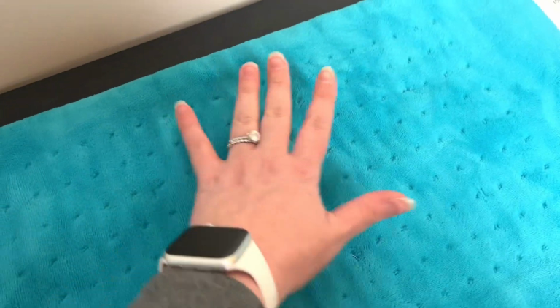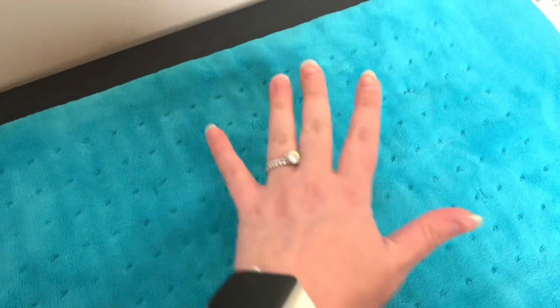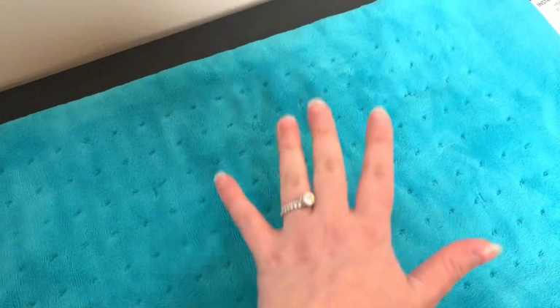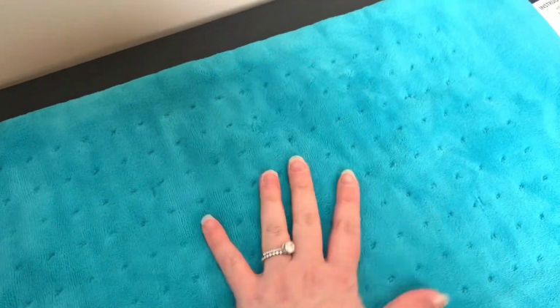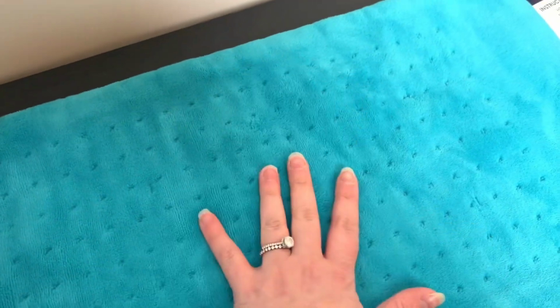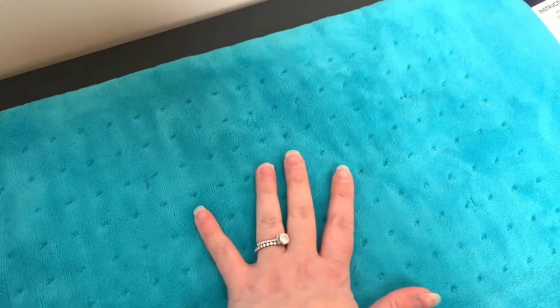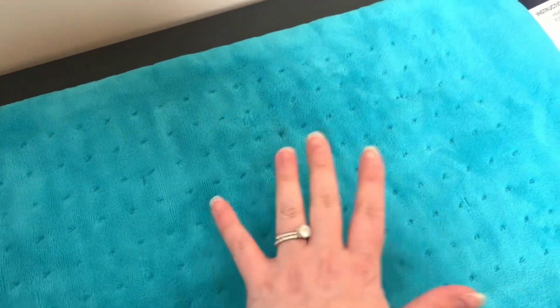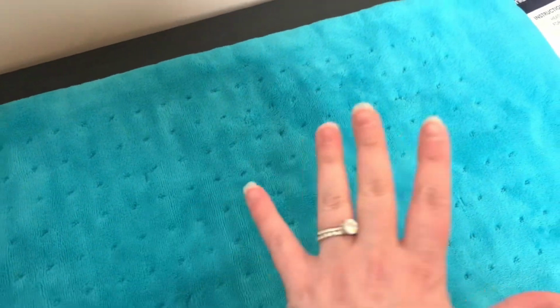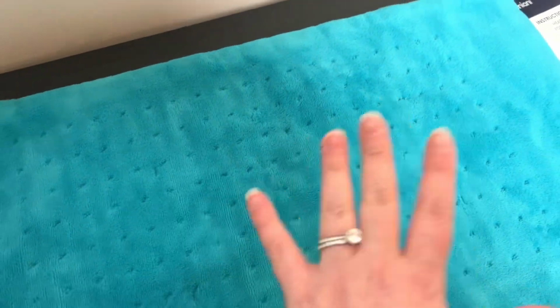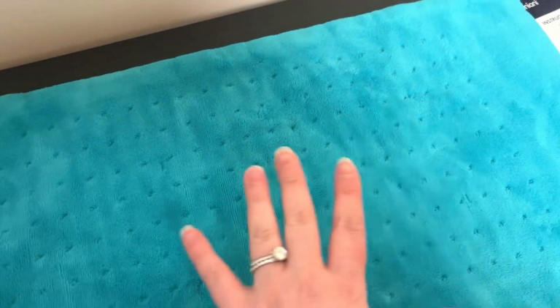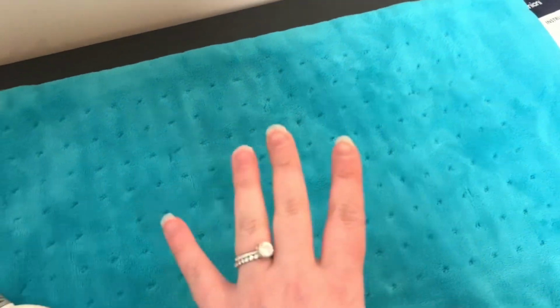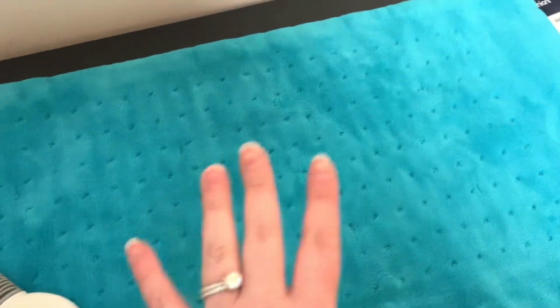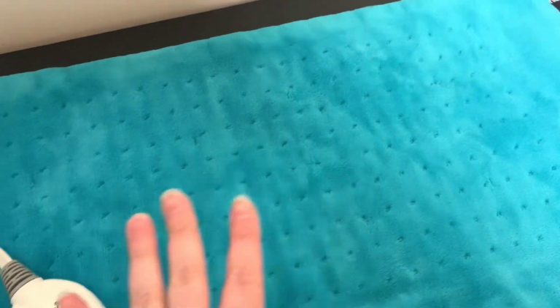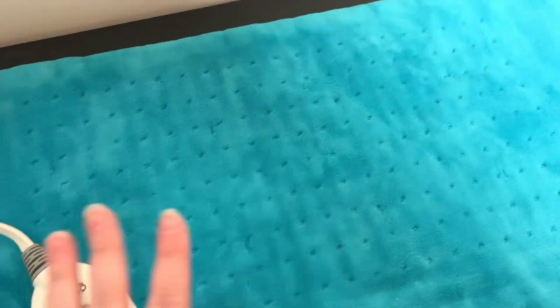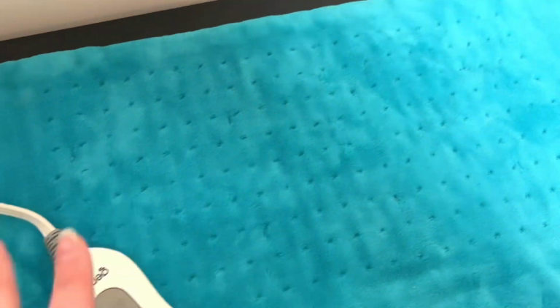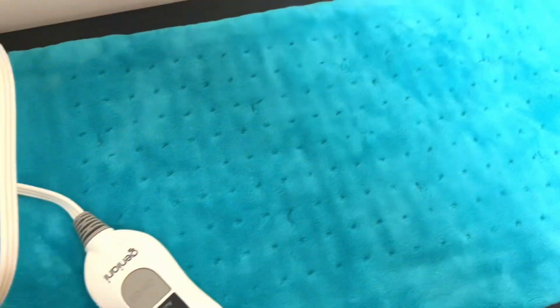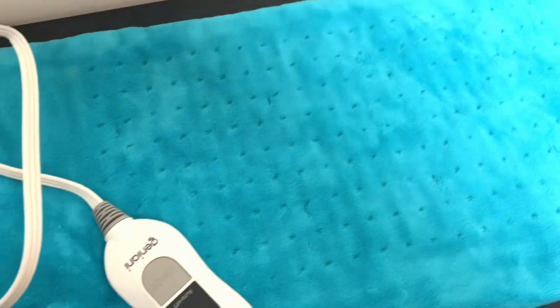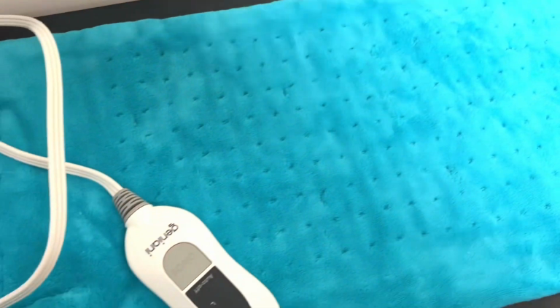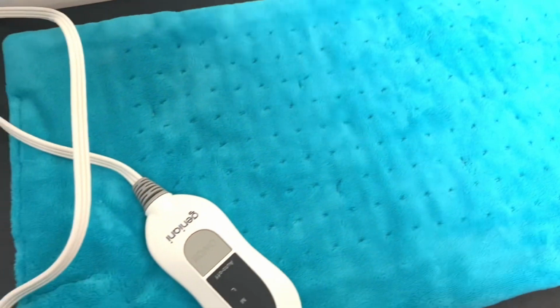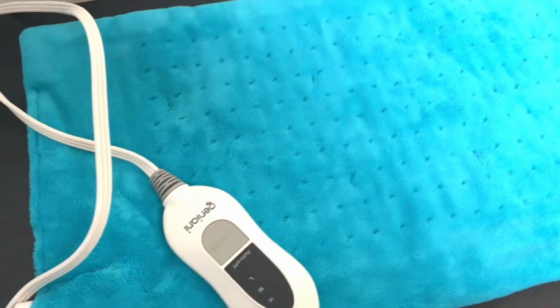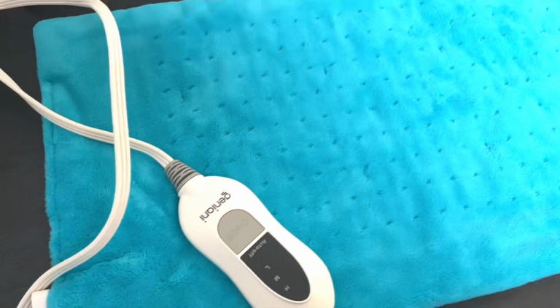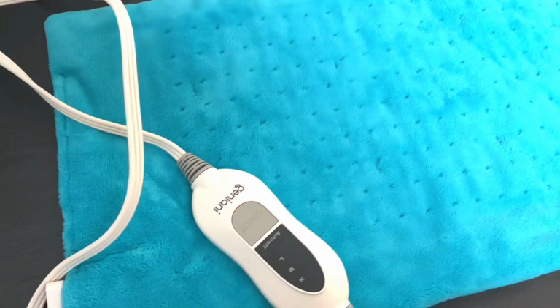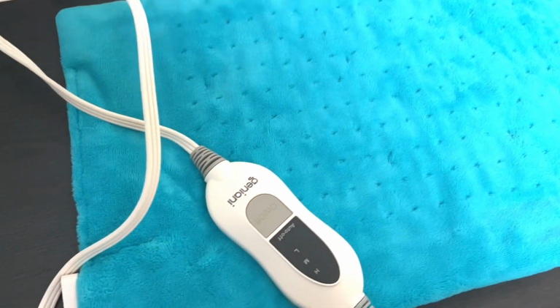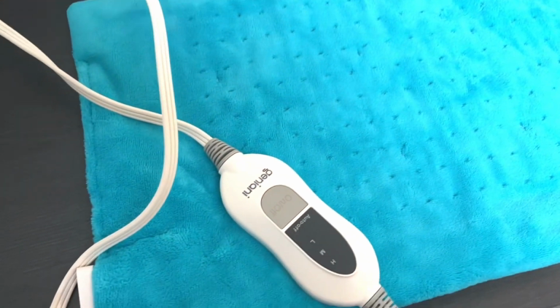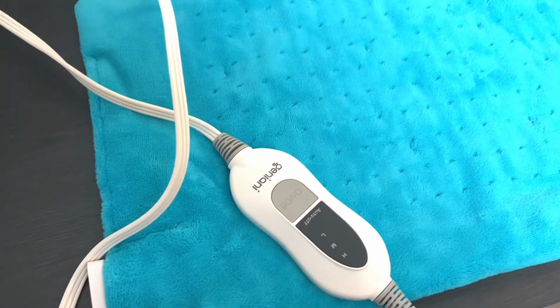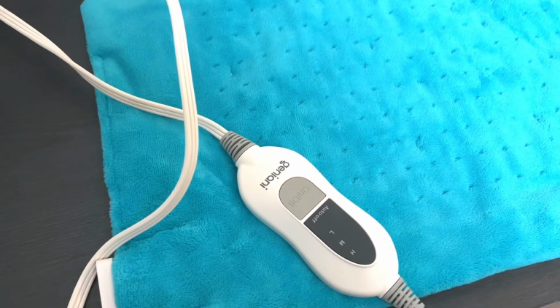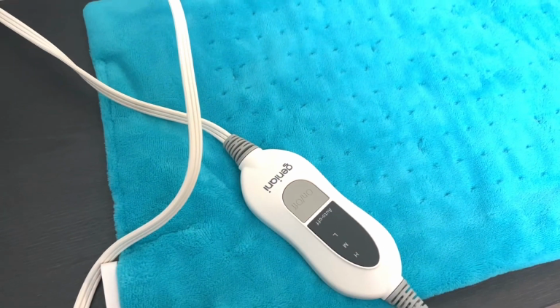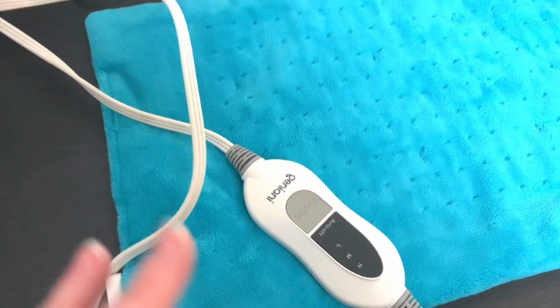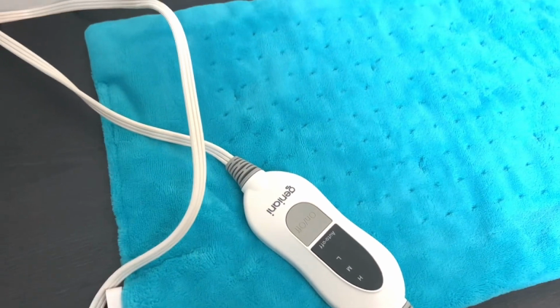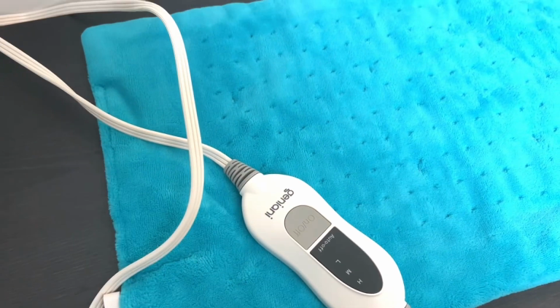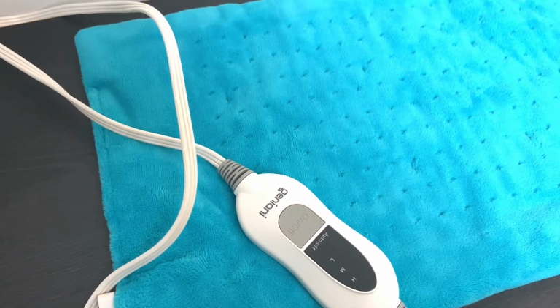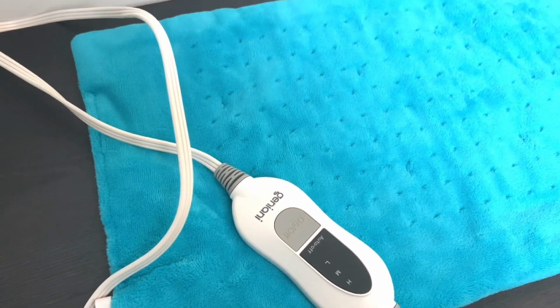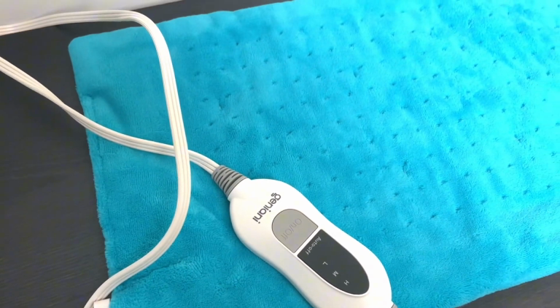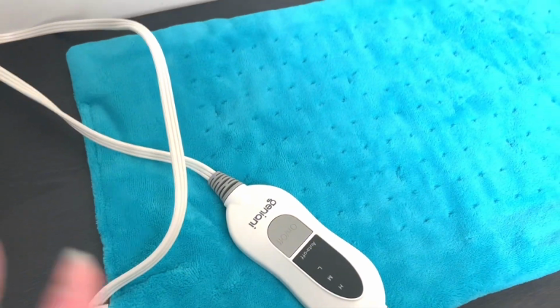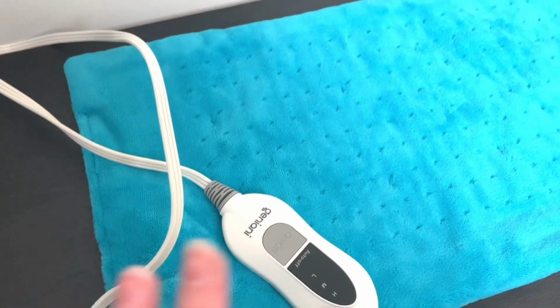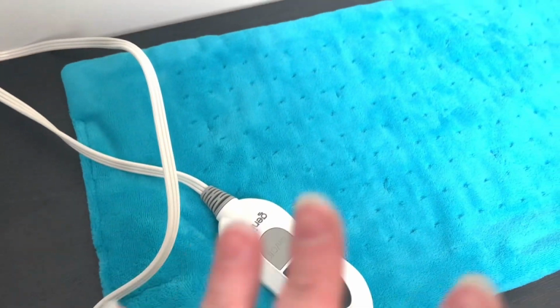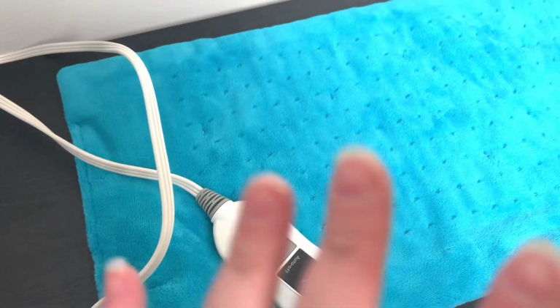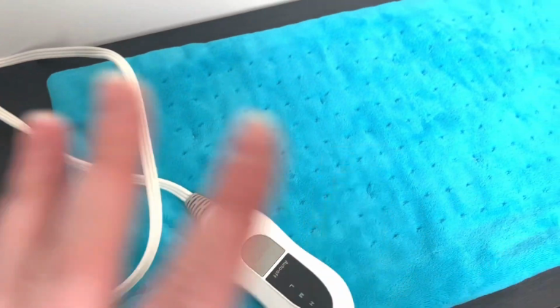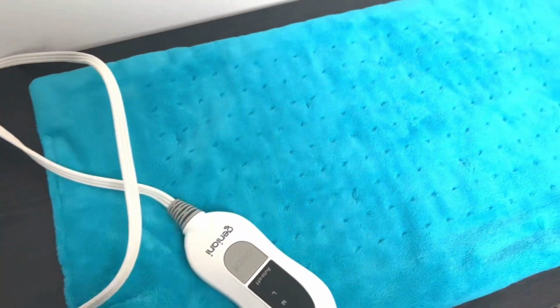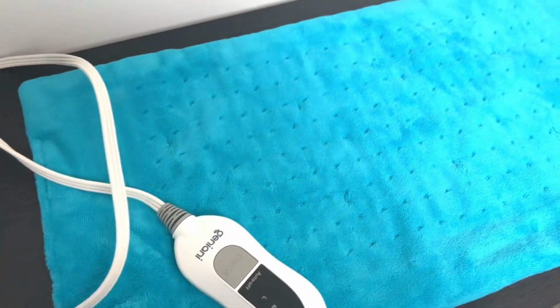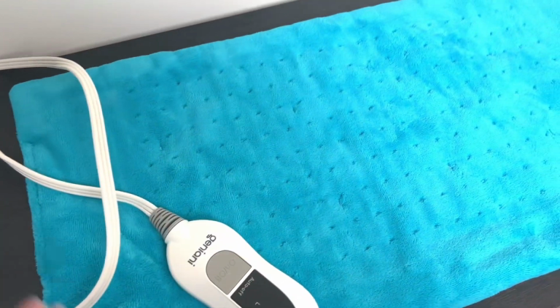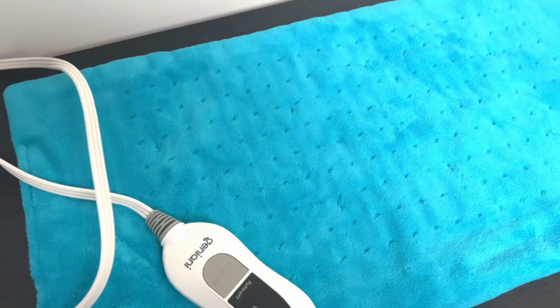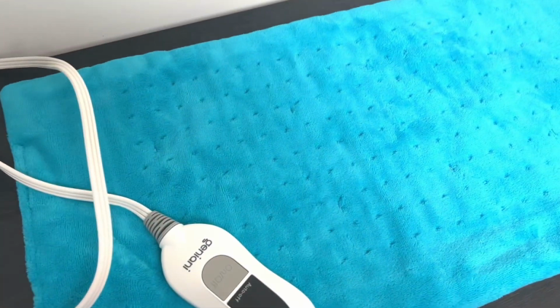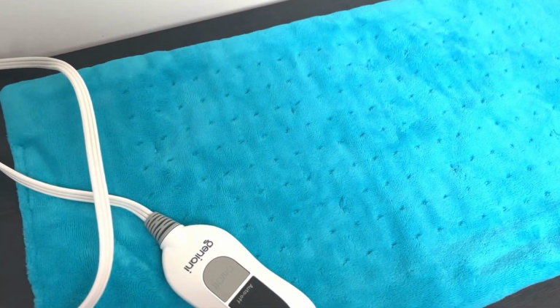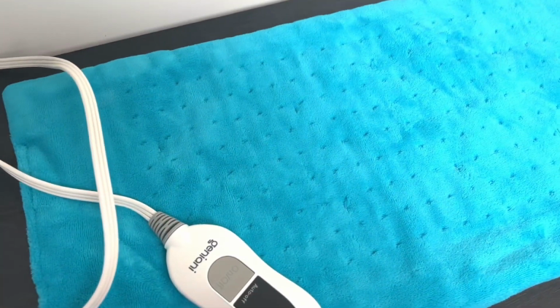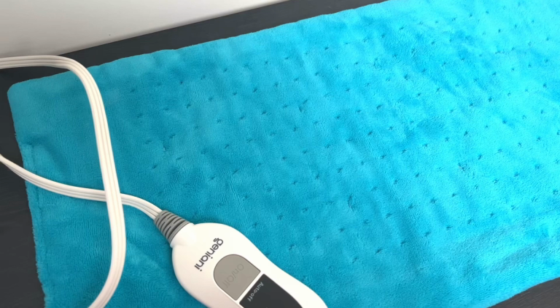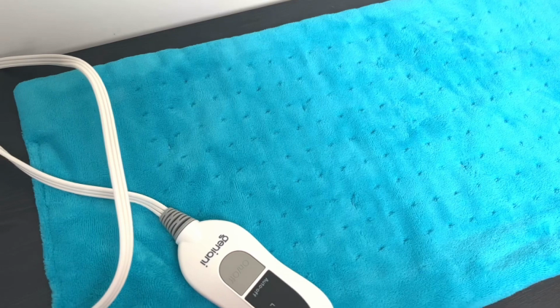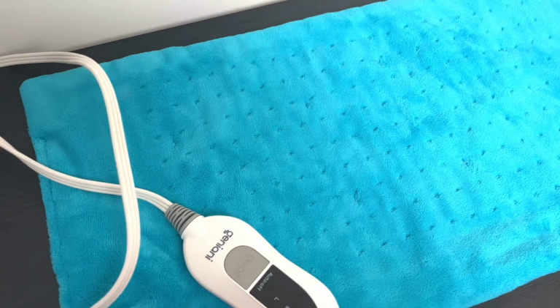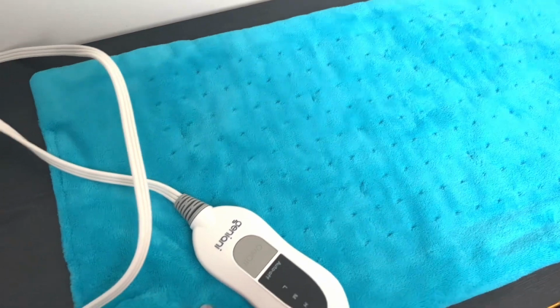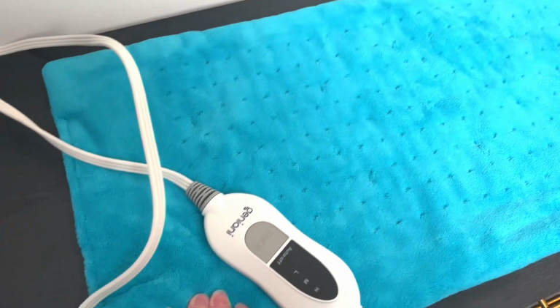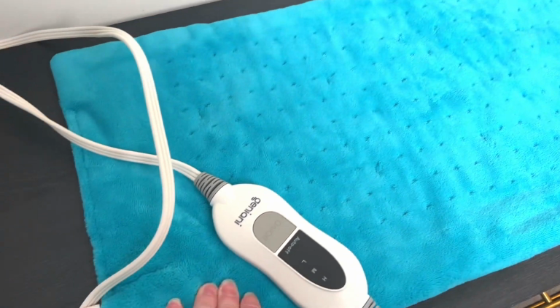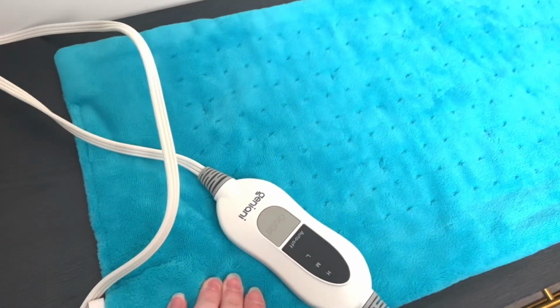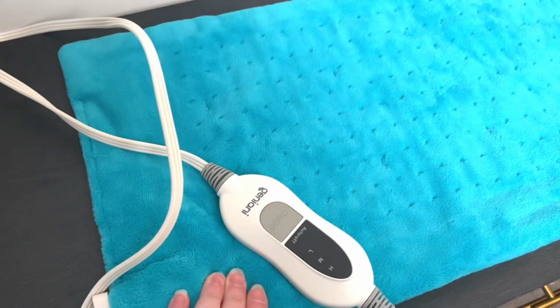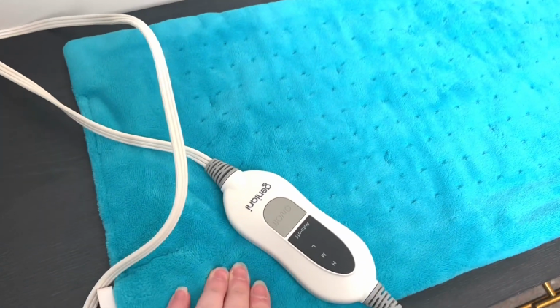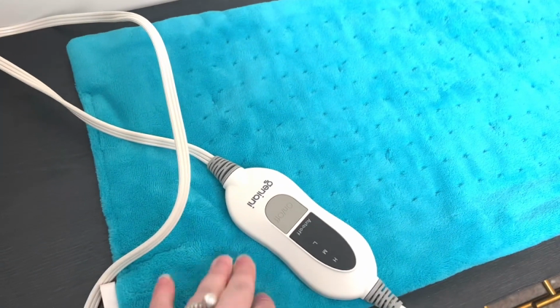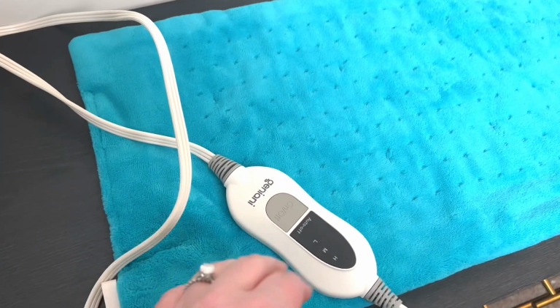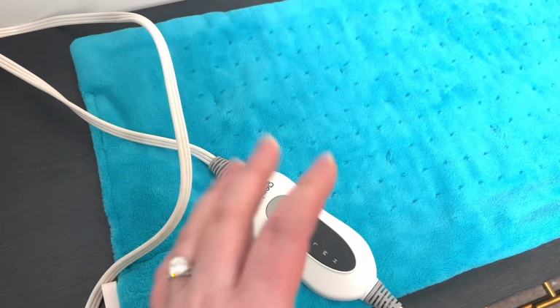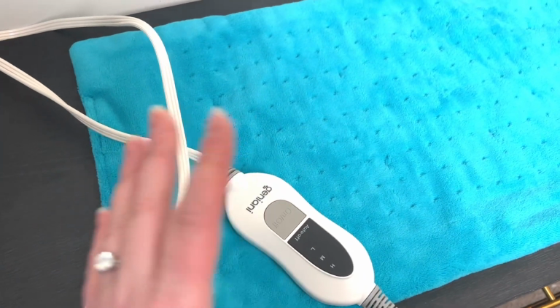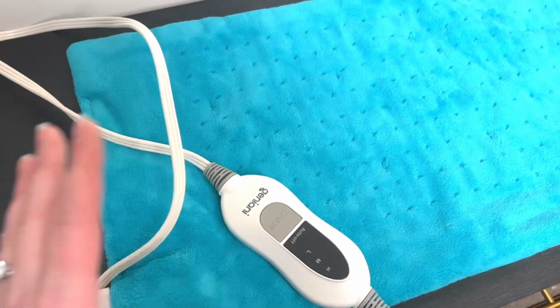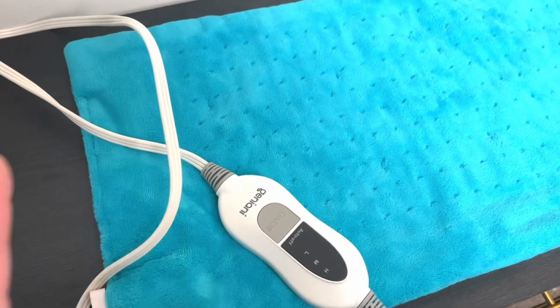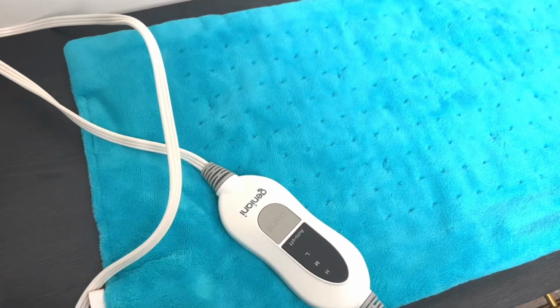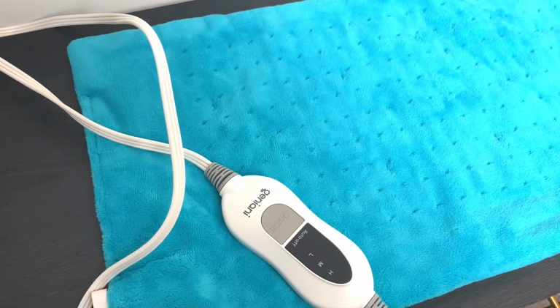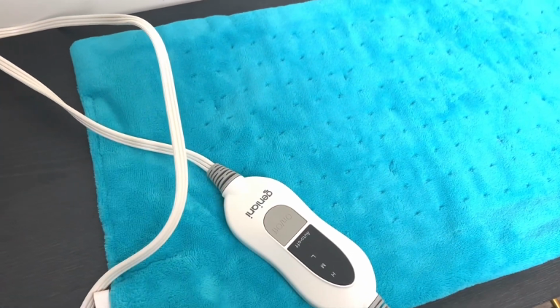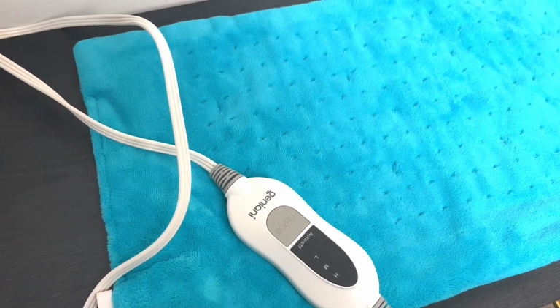It heats up very quickly — you can start to feel it in under five seconds and it gets to that temperature within 30 seconds.